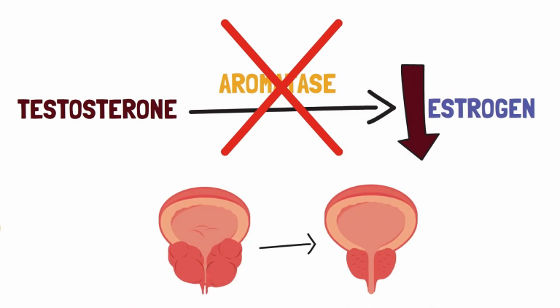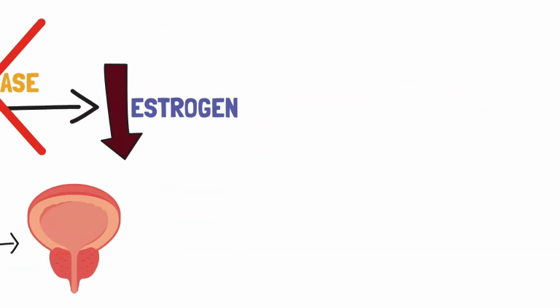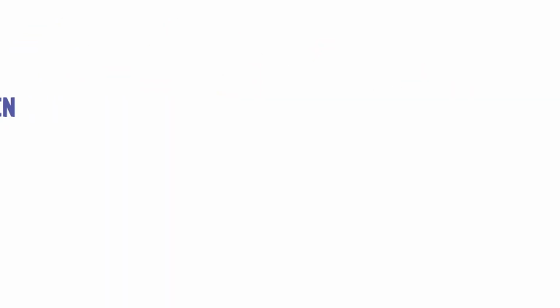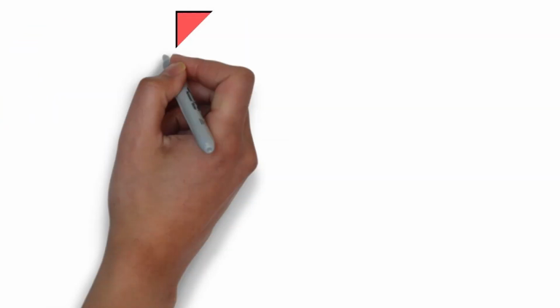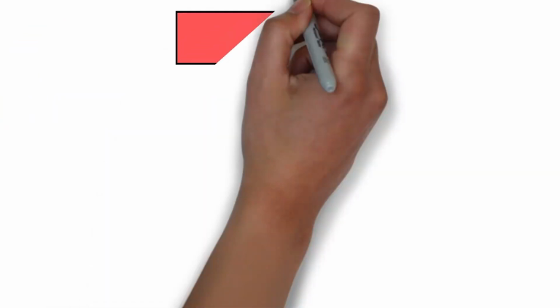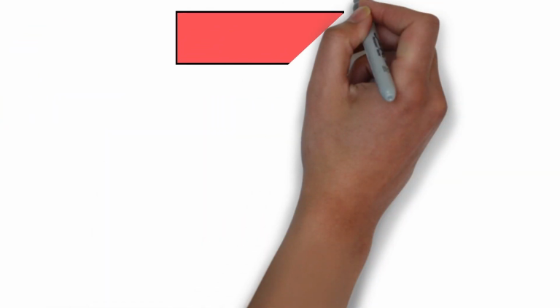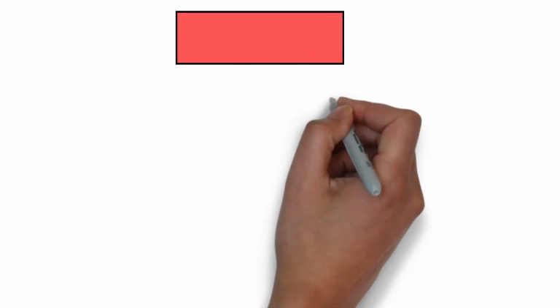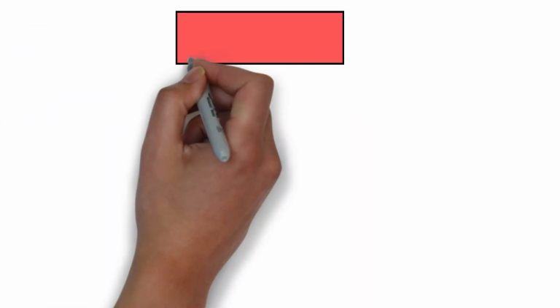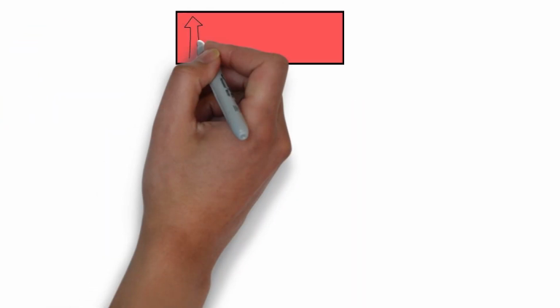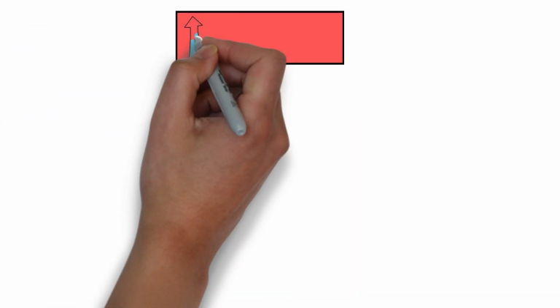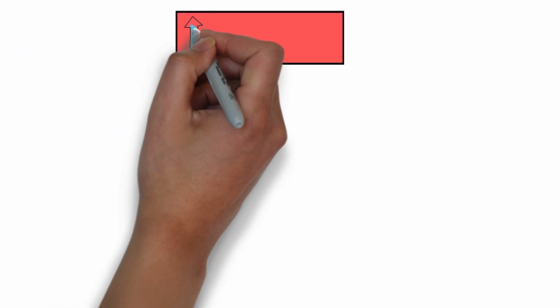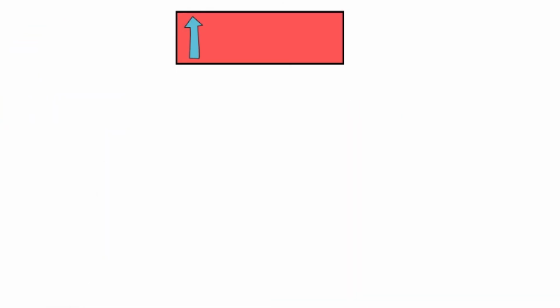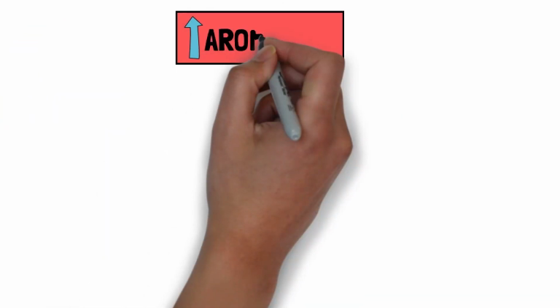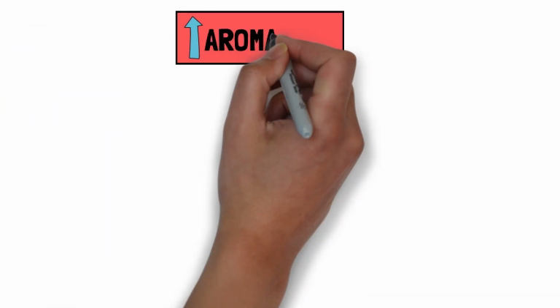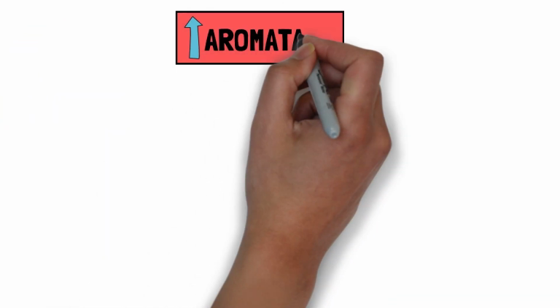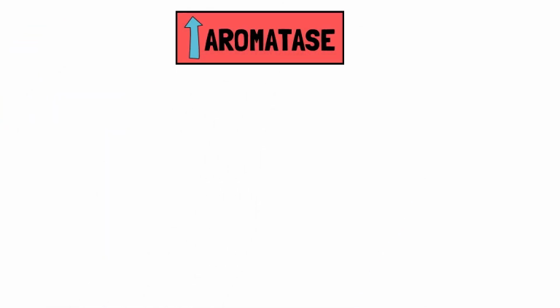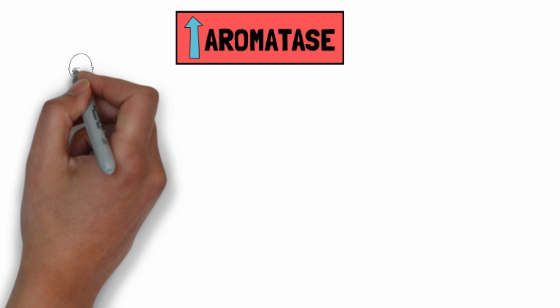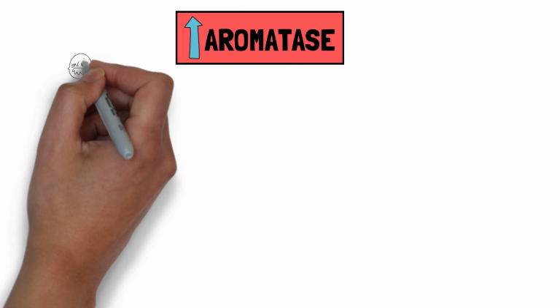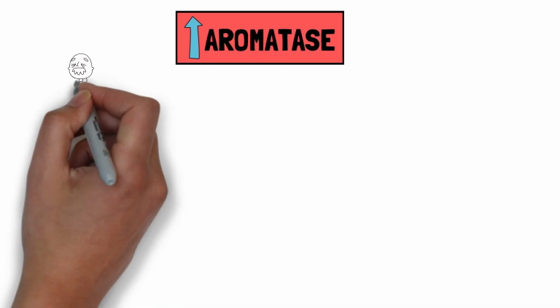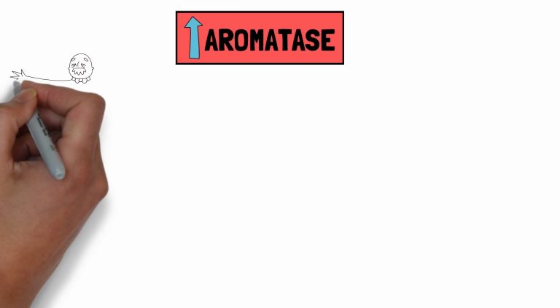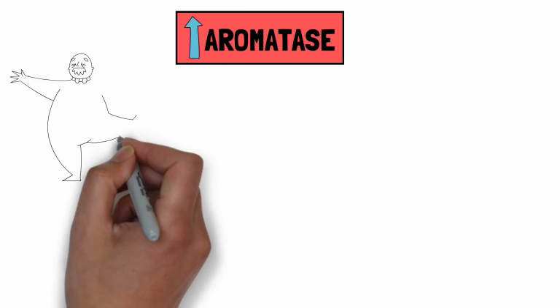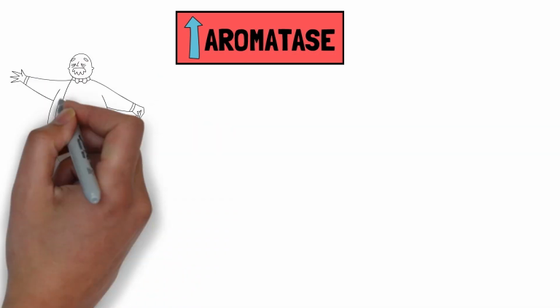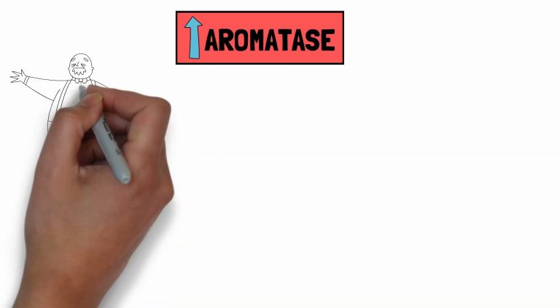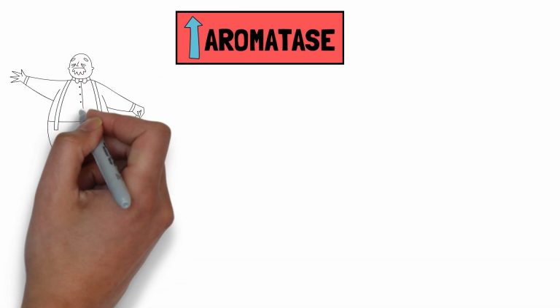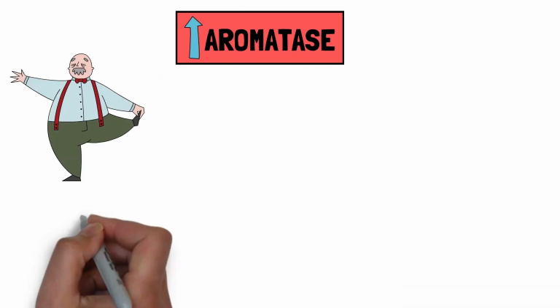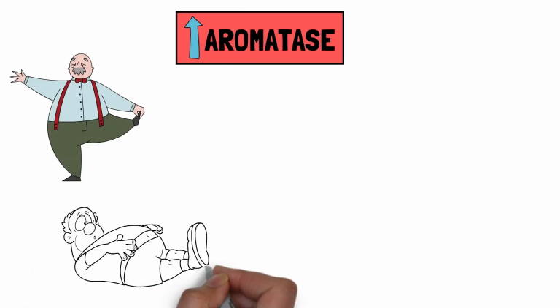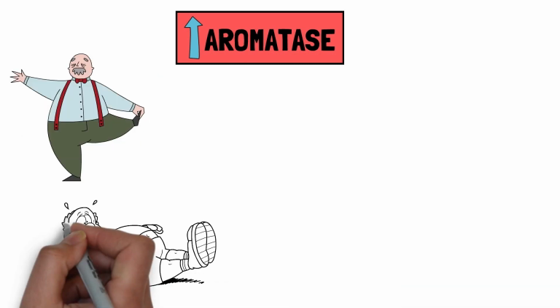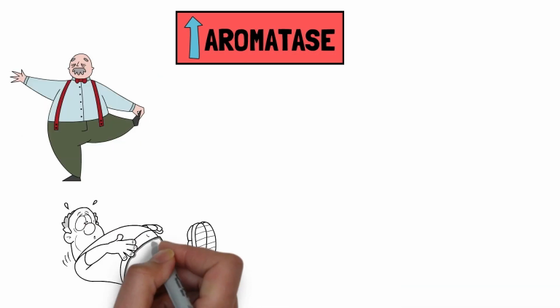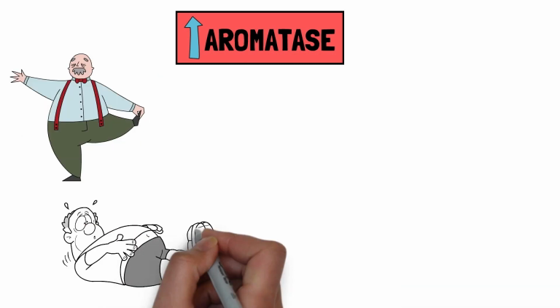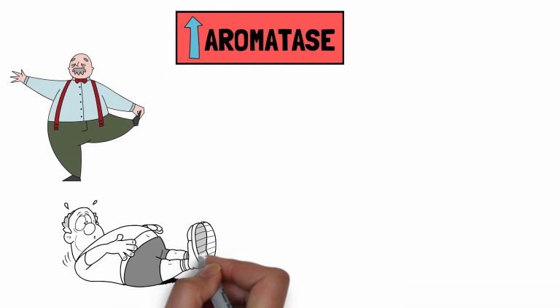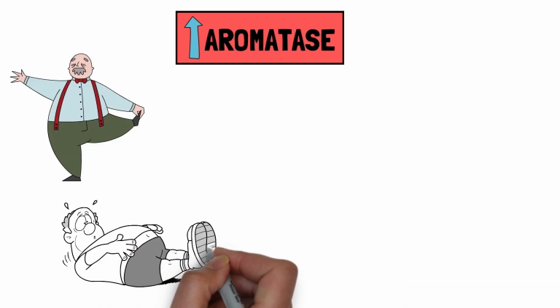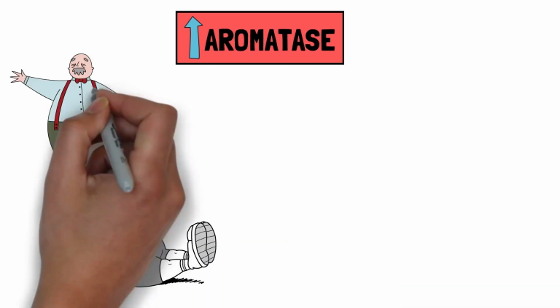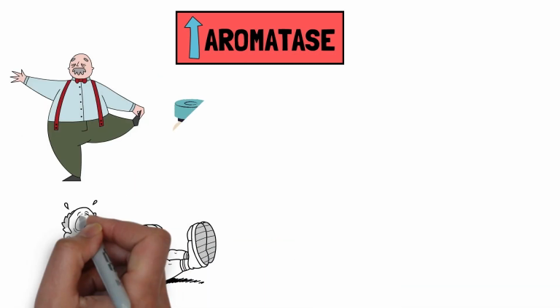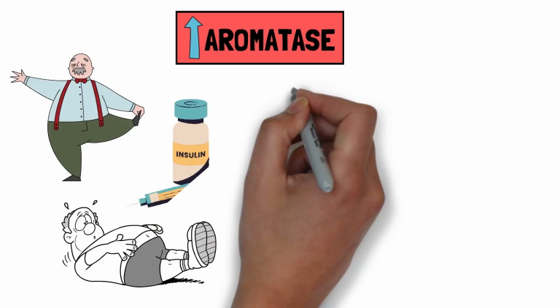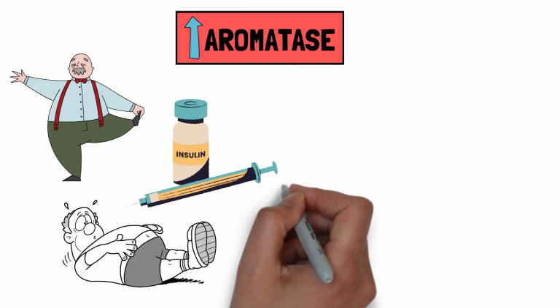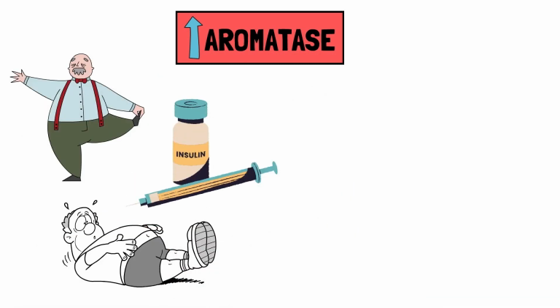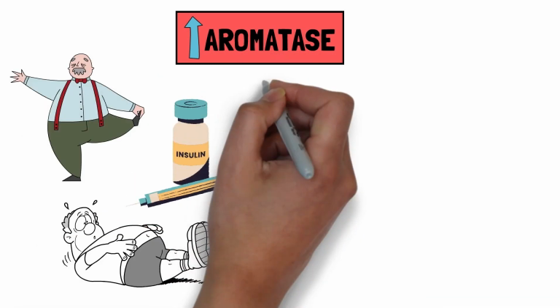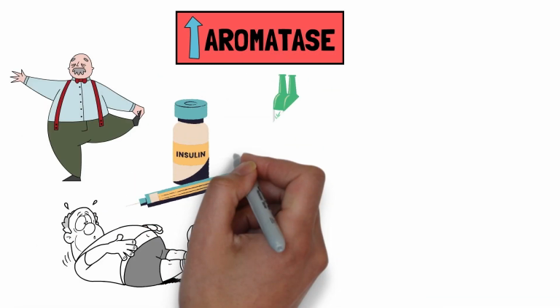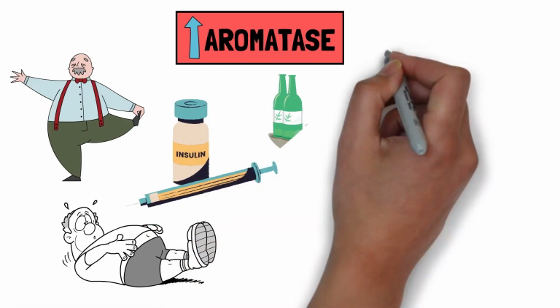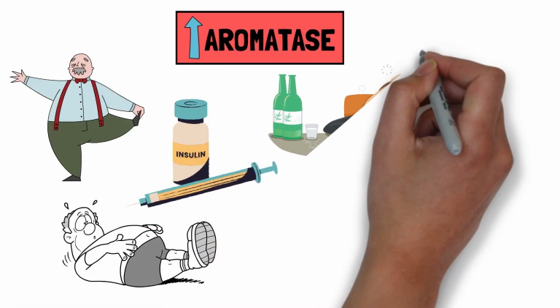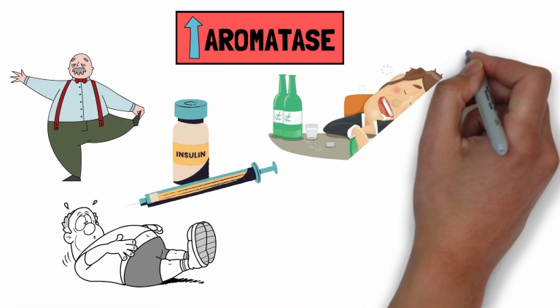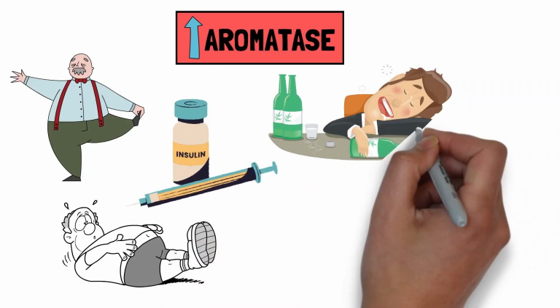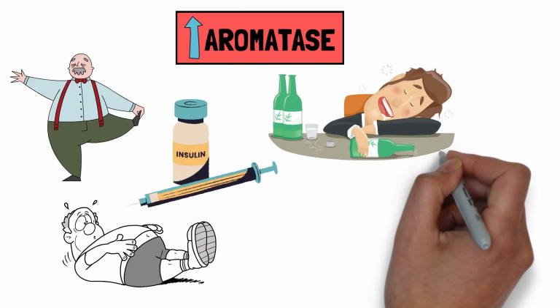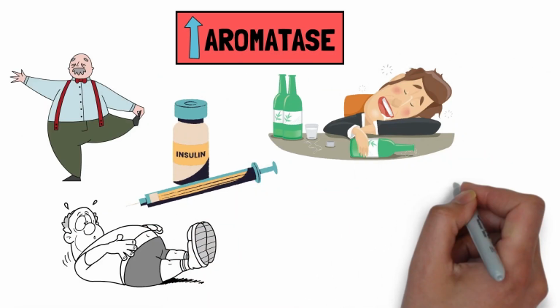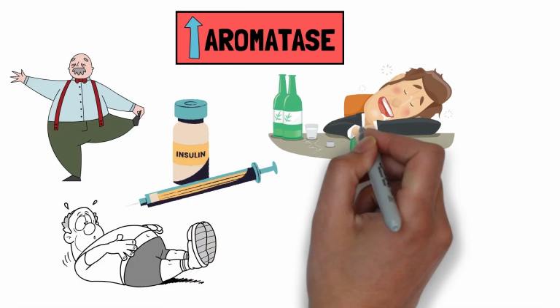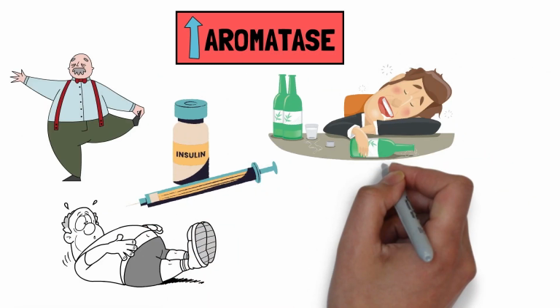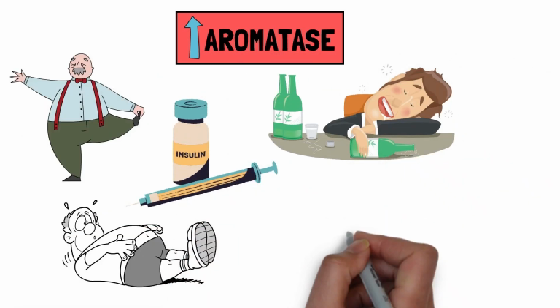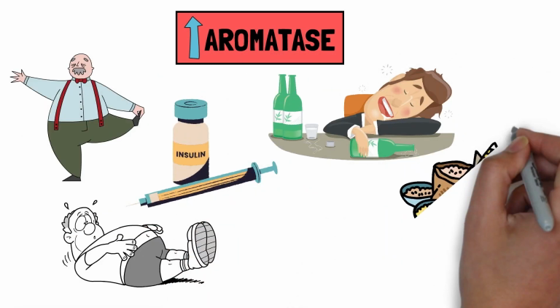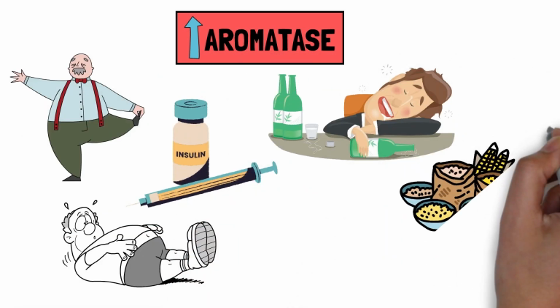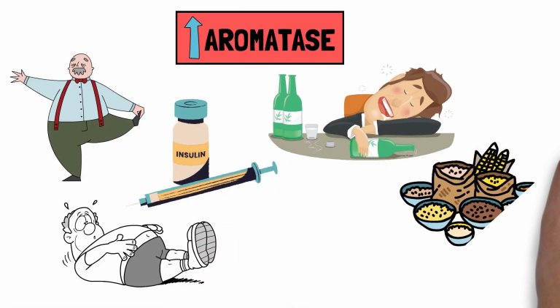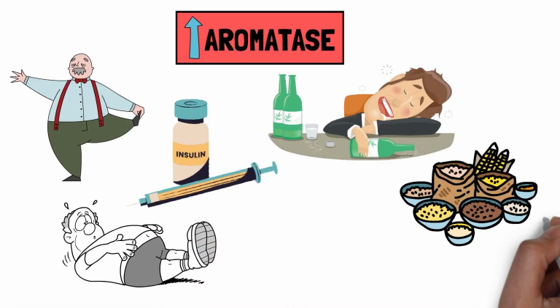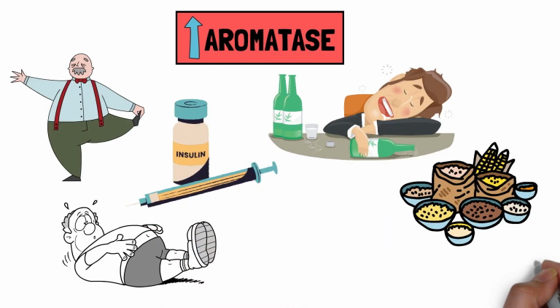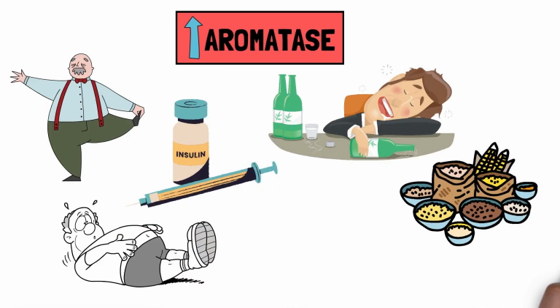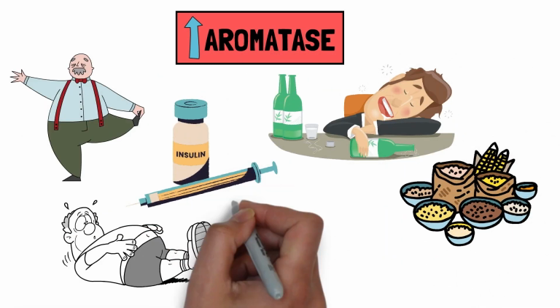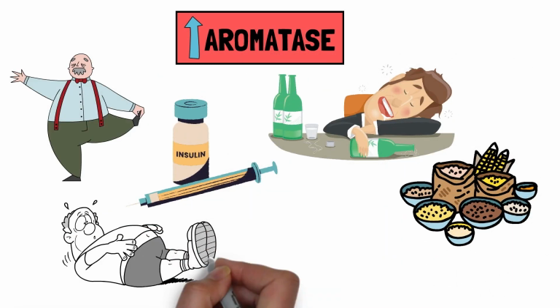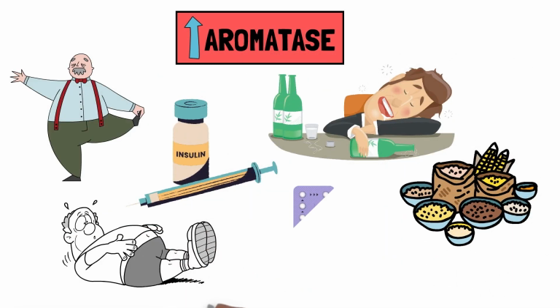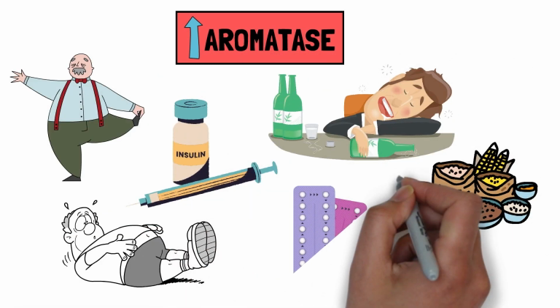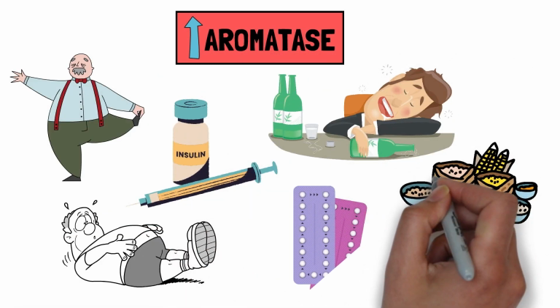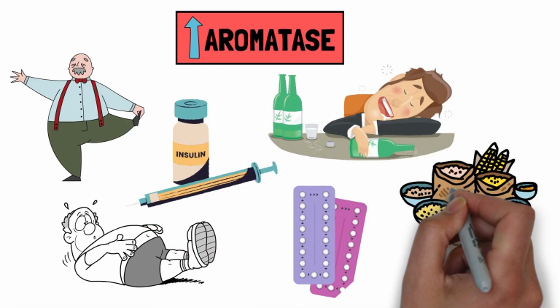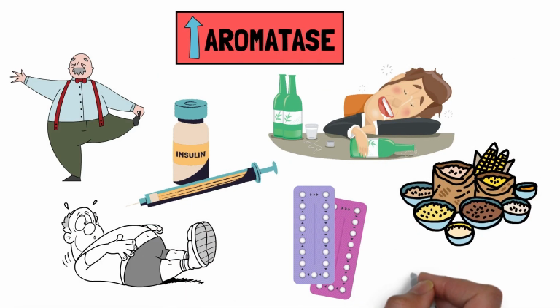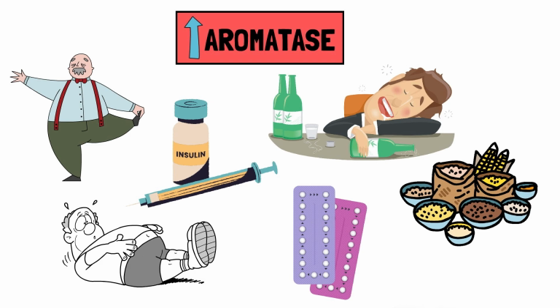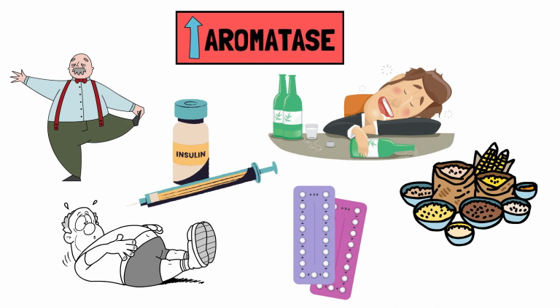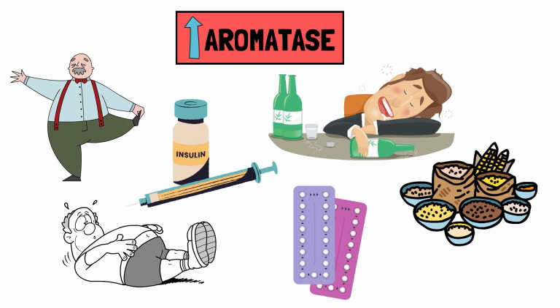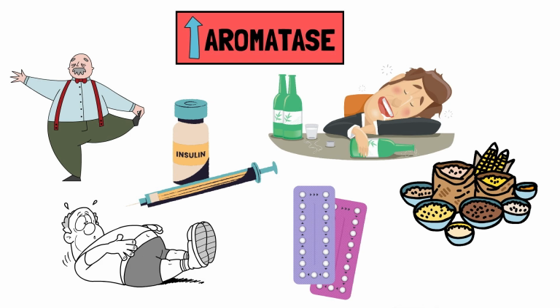Factors that trigger aromatase increase with age, body fat, insulin, alcohol consumption, whole grain intake, and hormone replacement therapy.